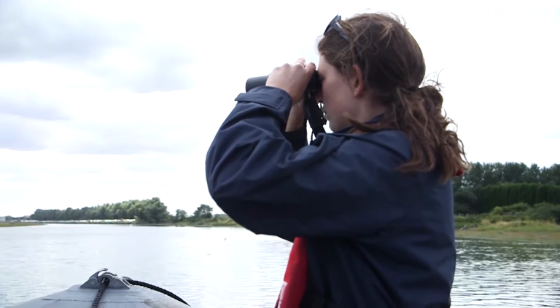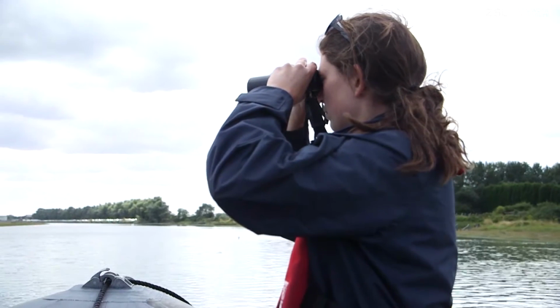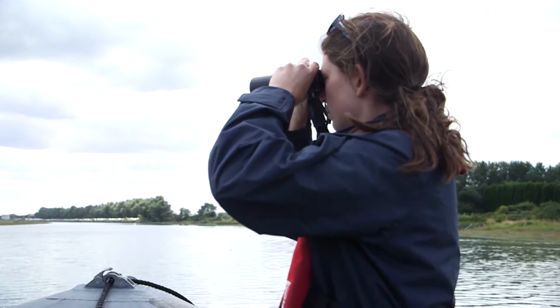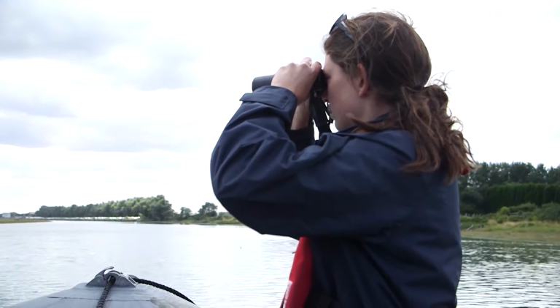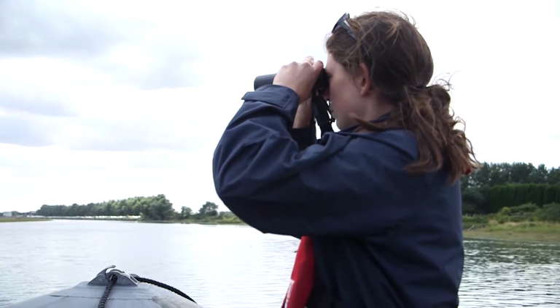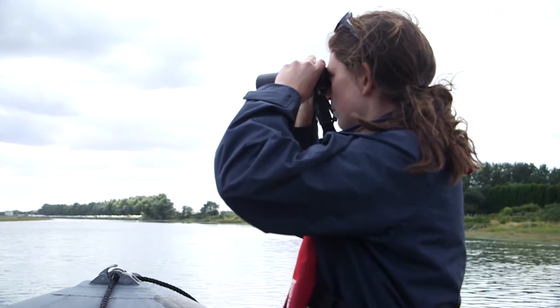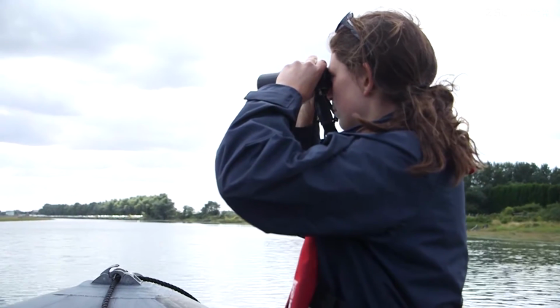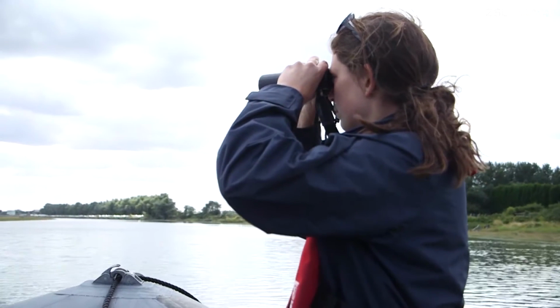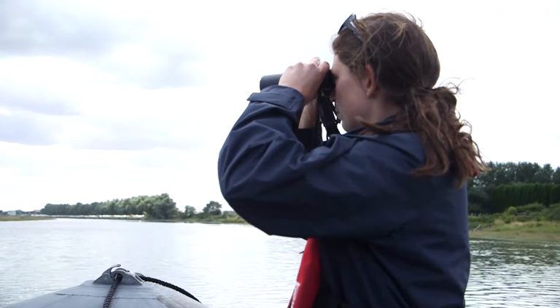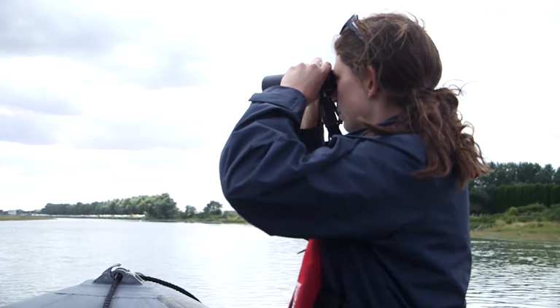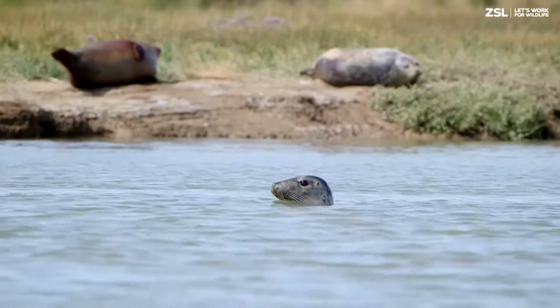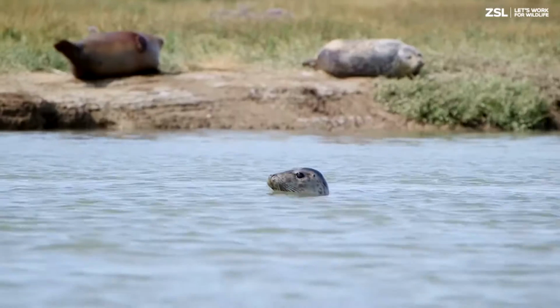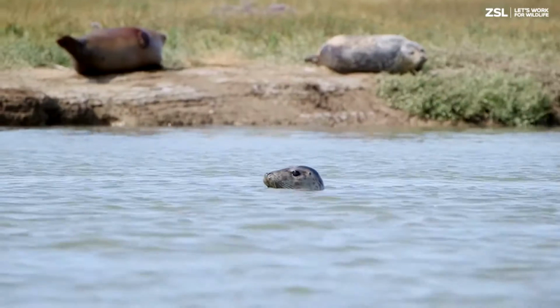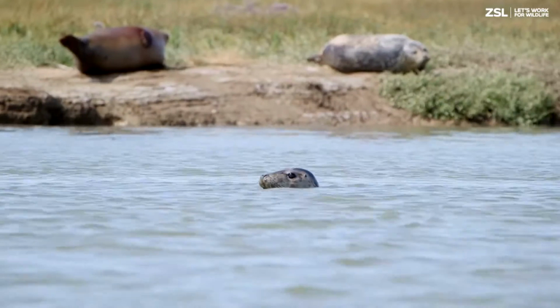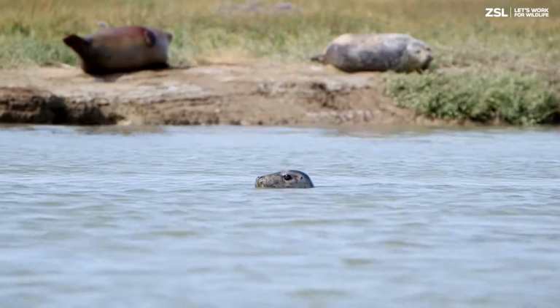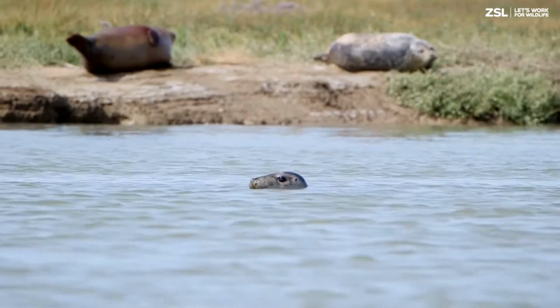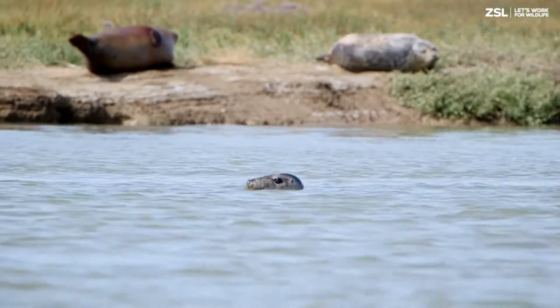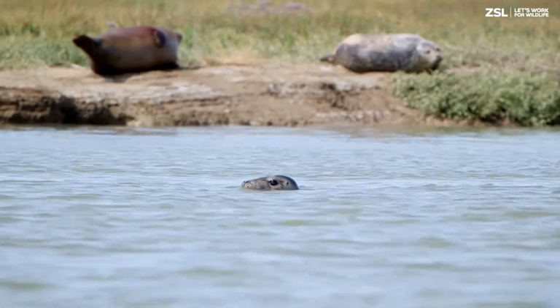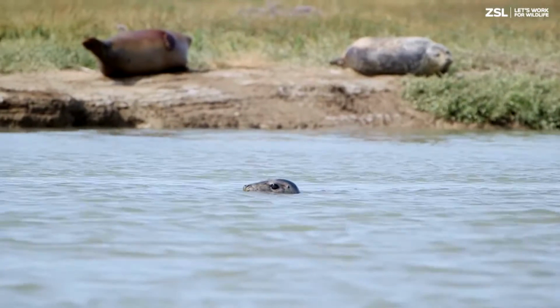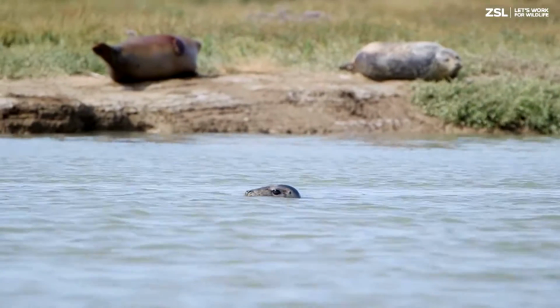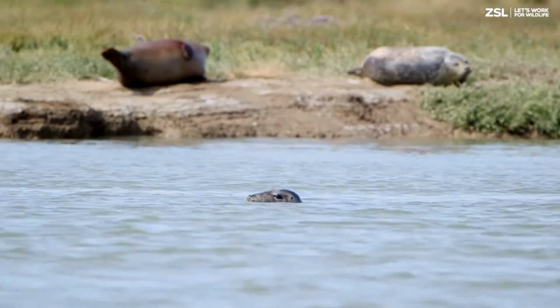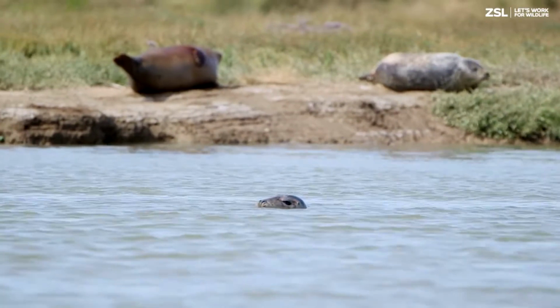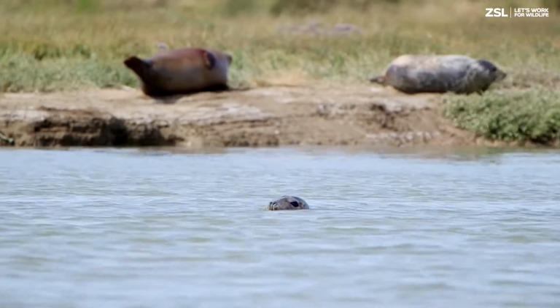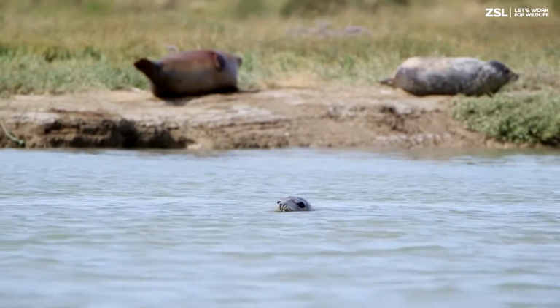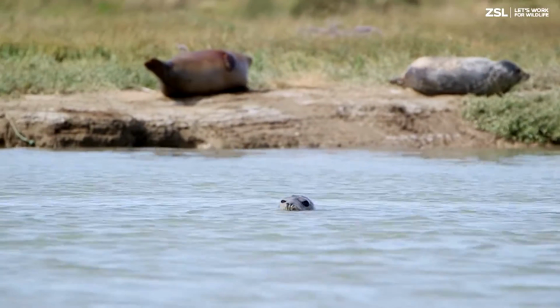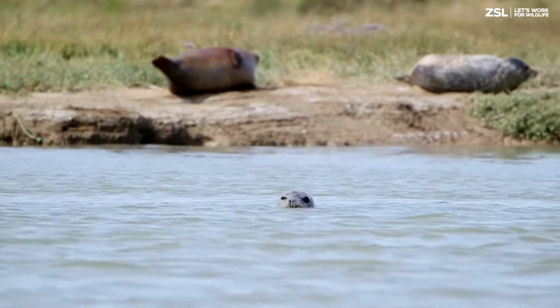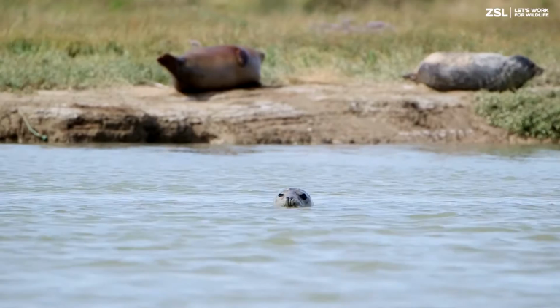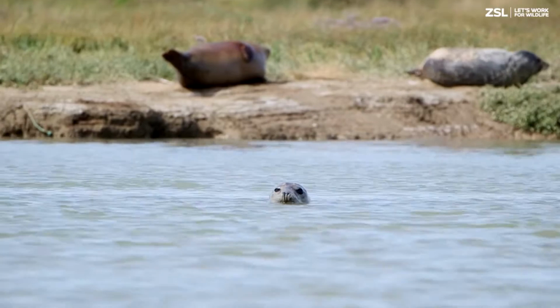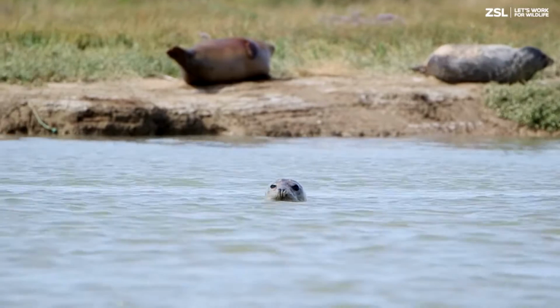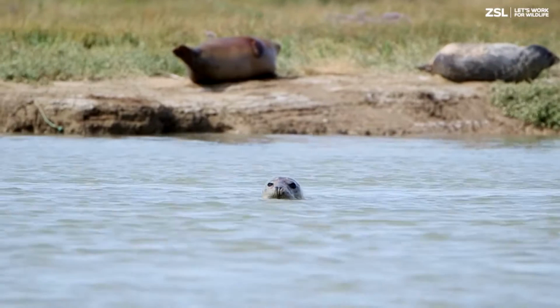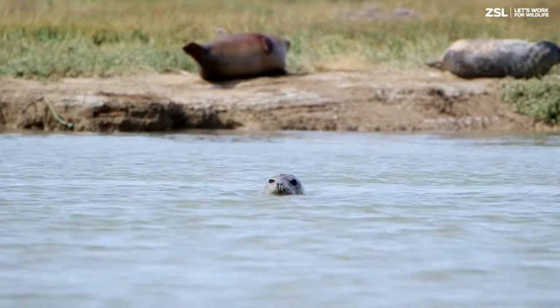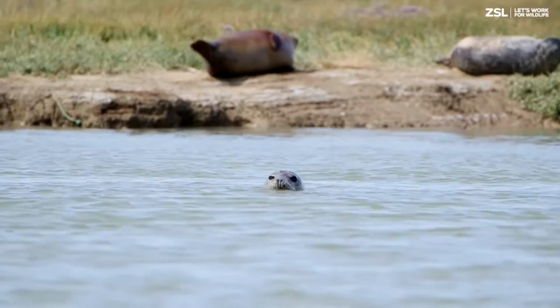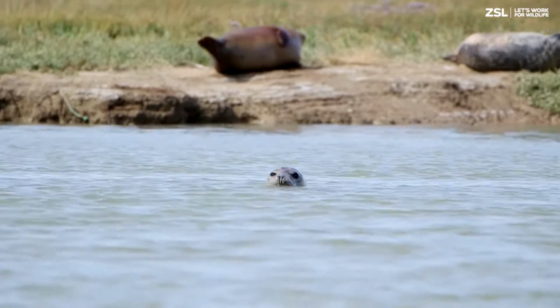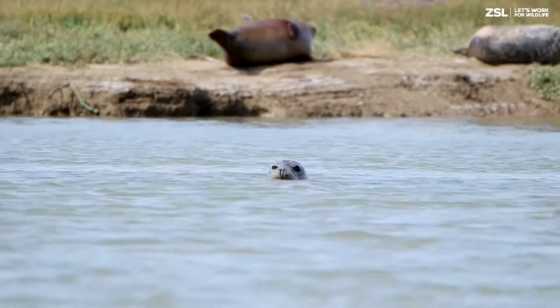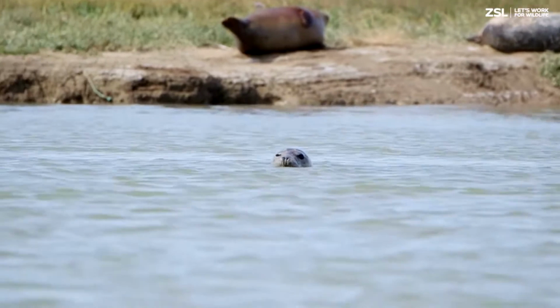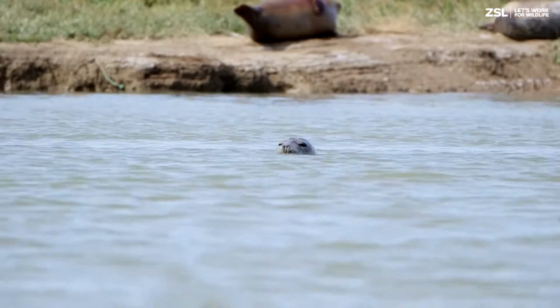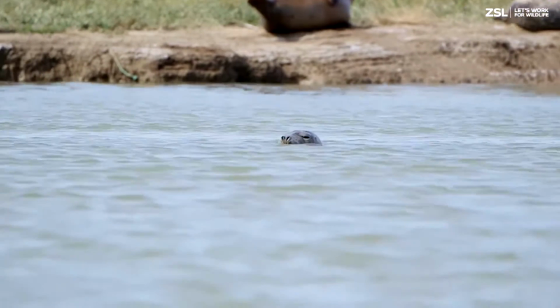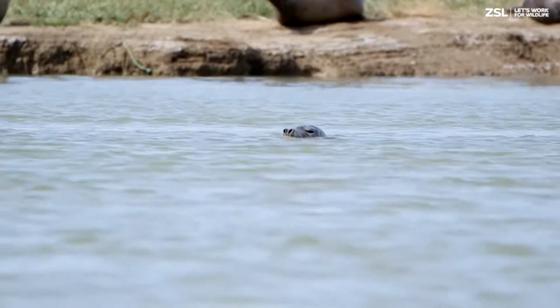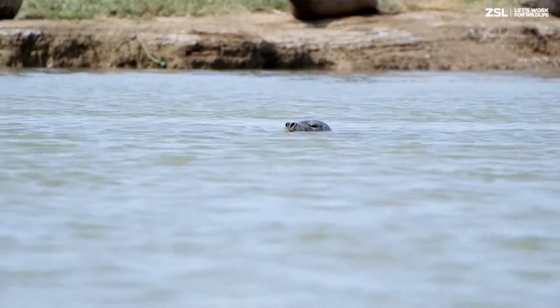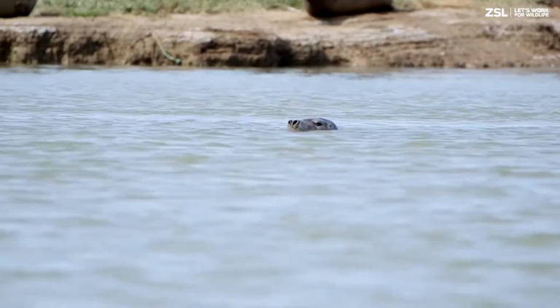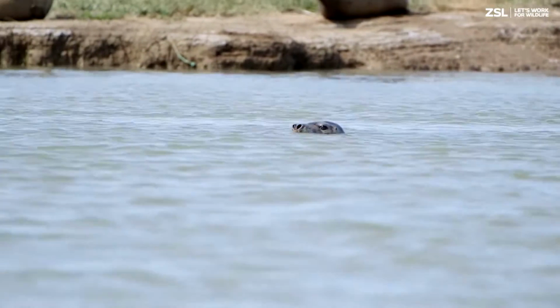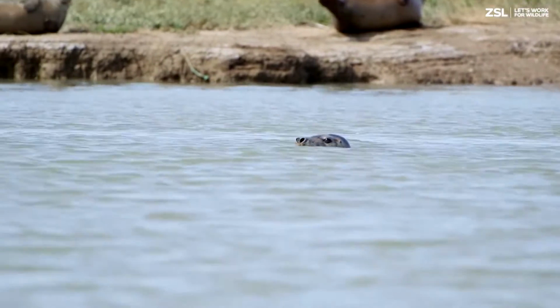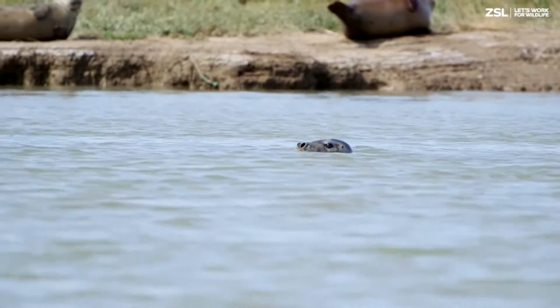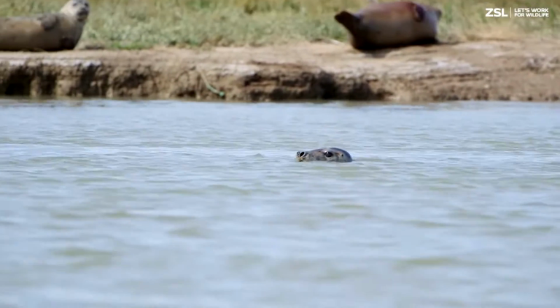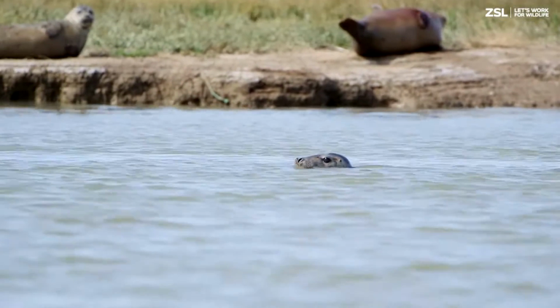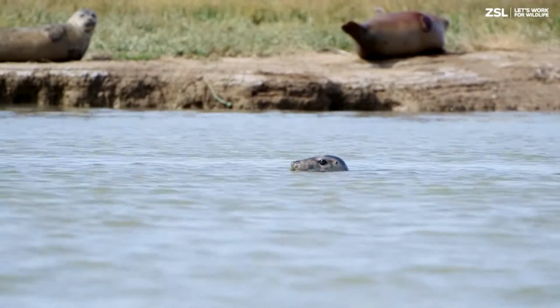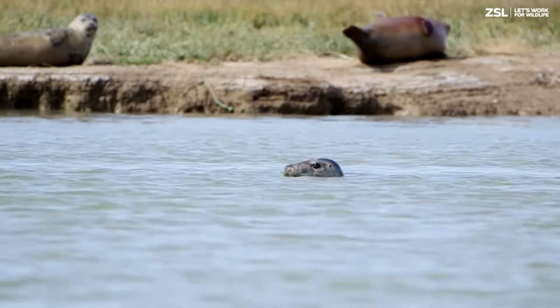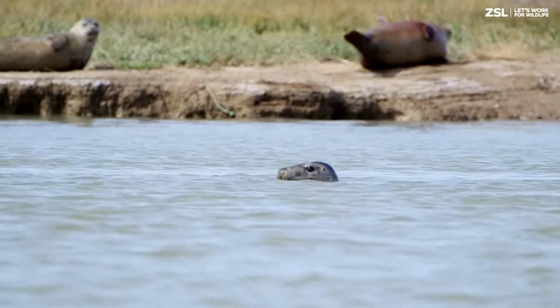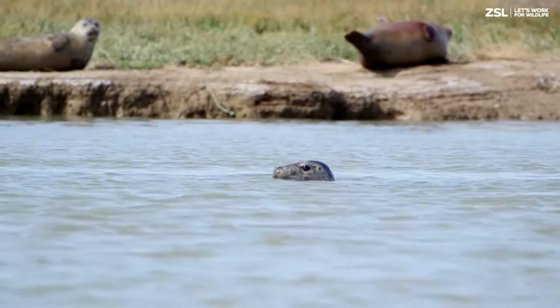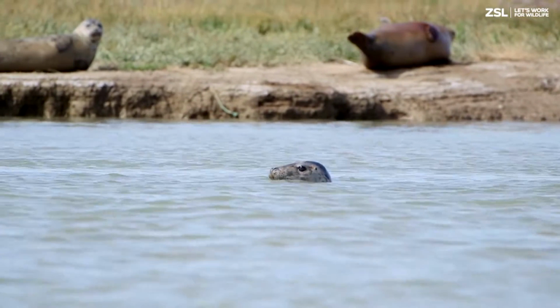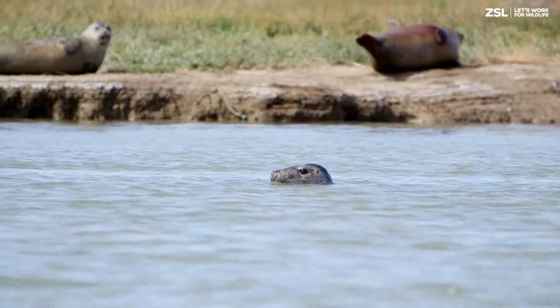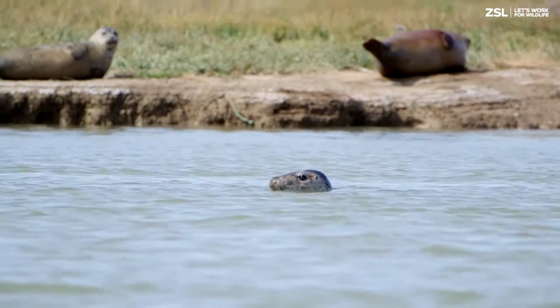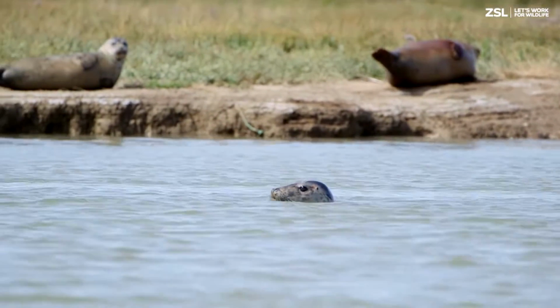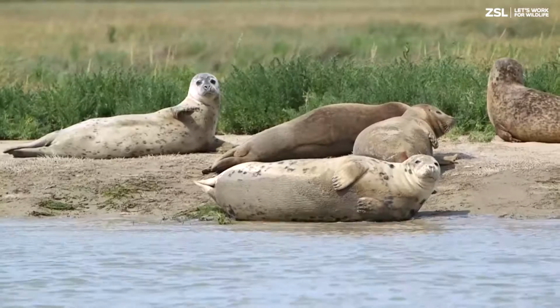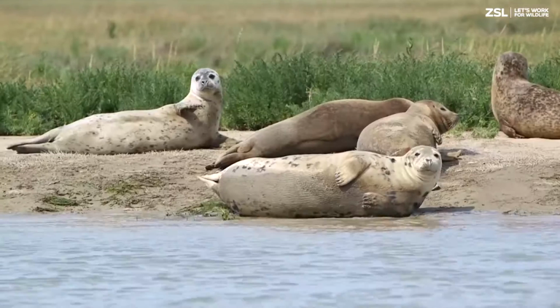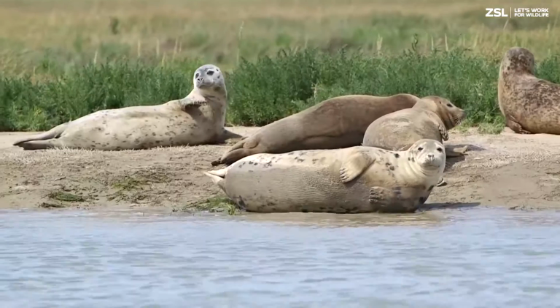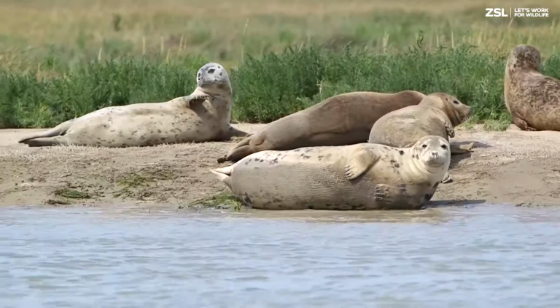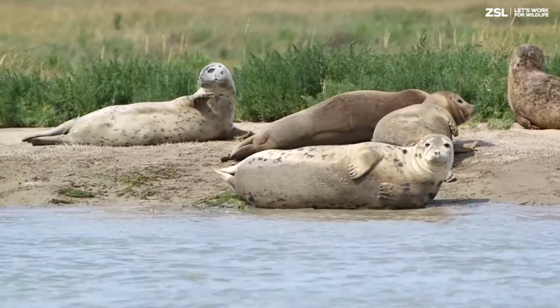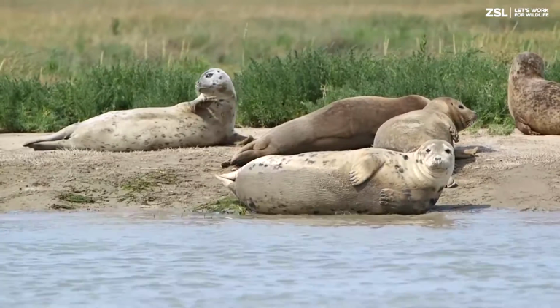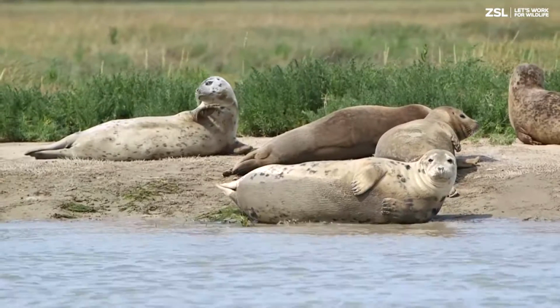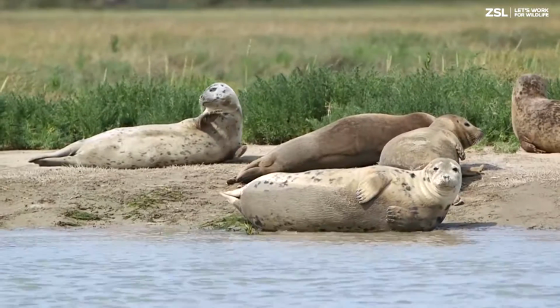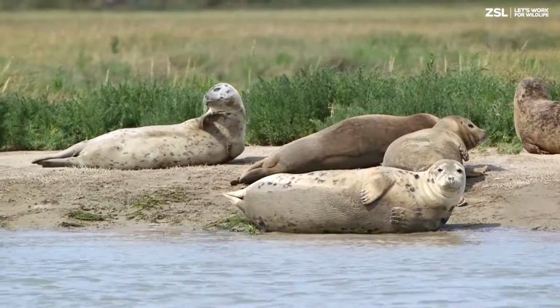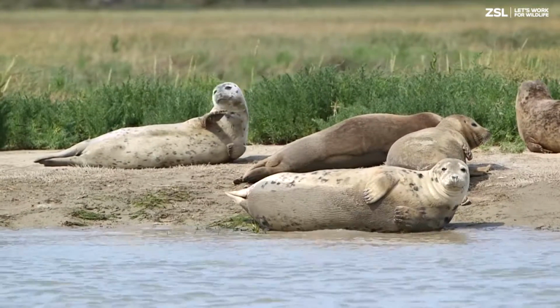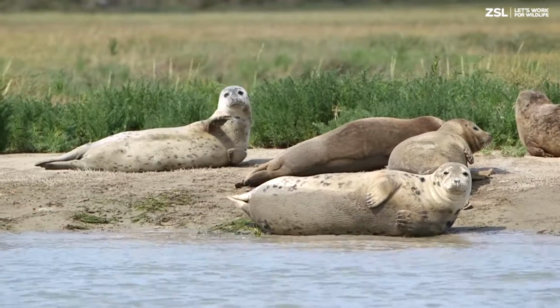some of which often take people by surprise. For example, there is not one but two species of seal — the grey and the harbour seal.